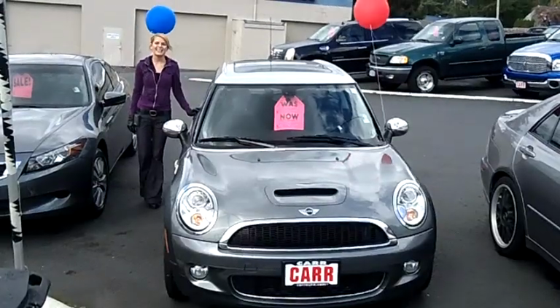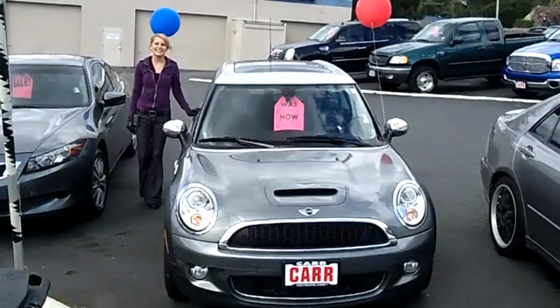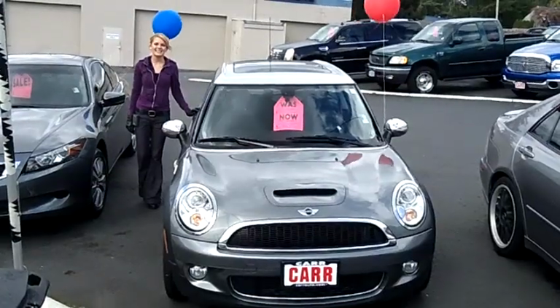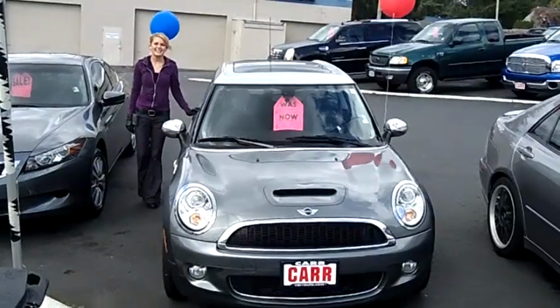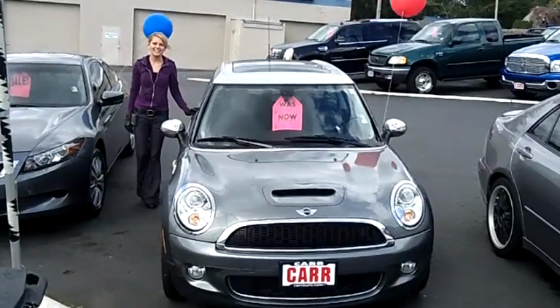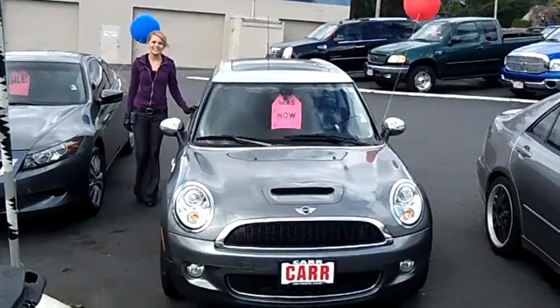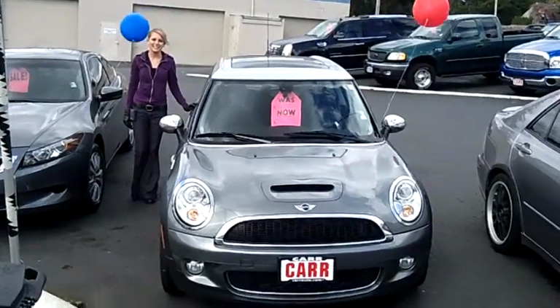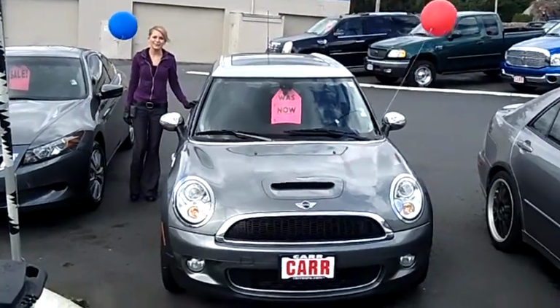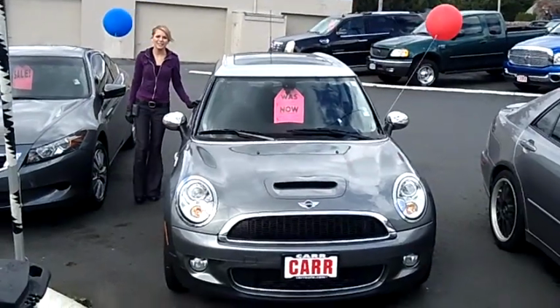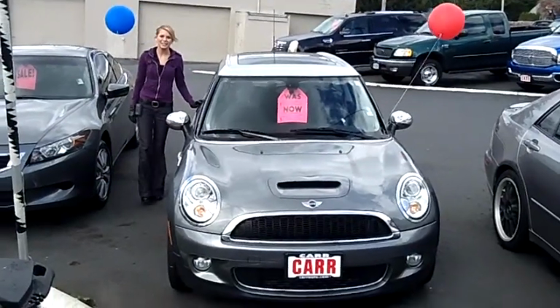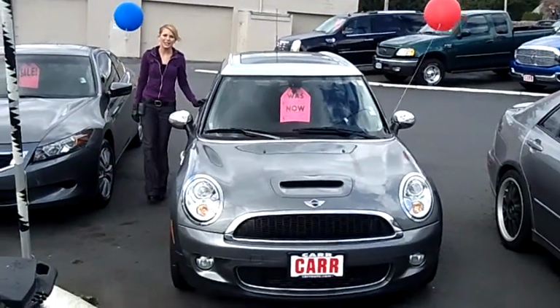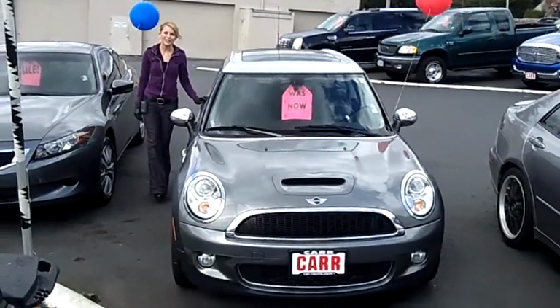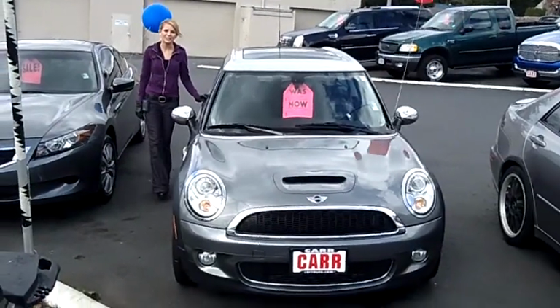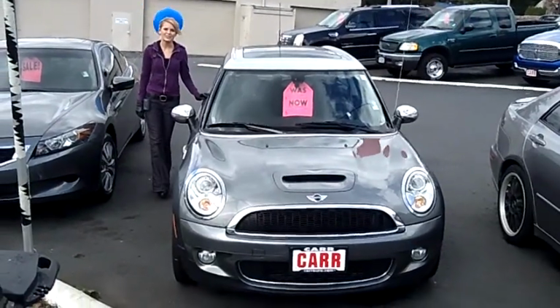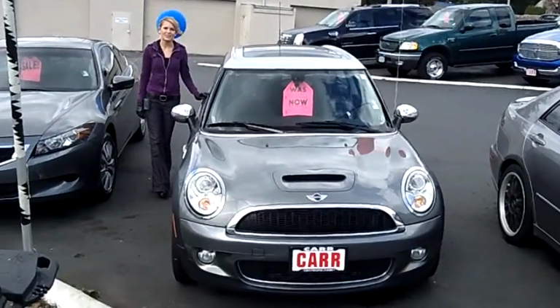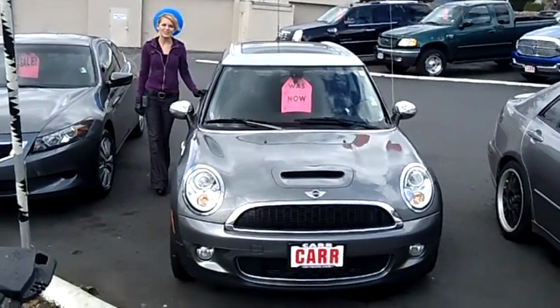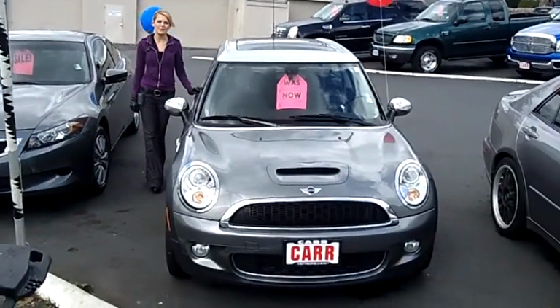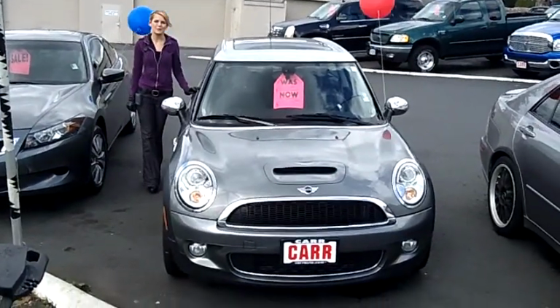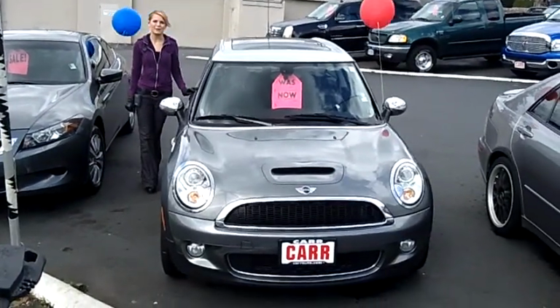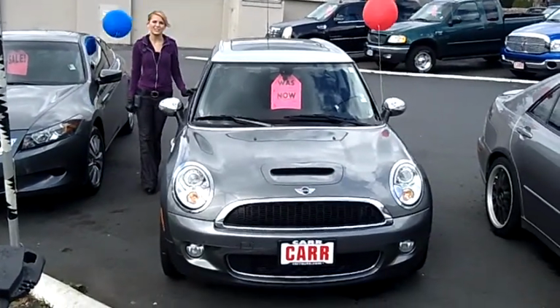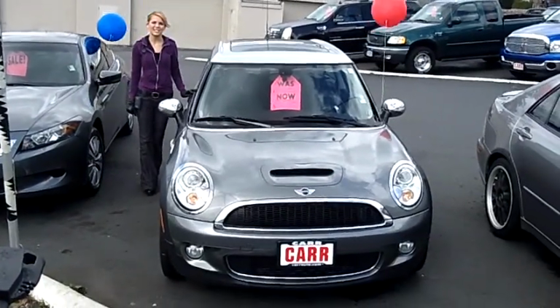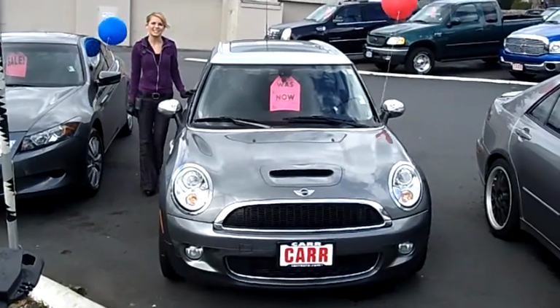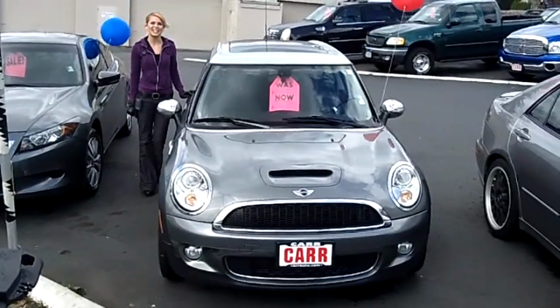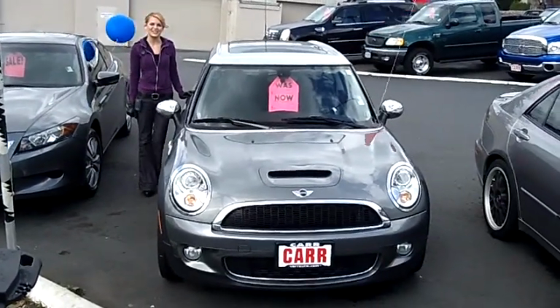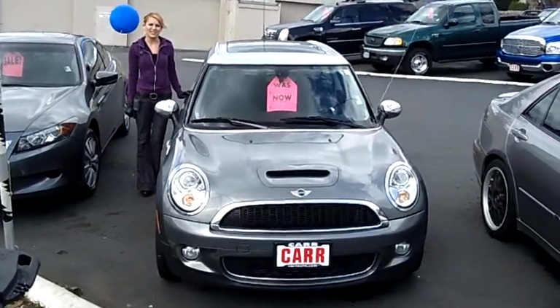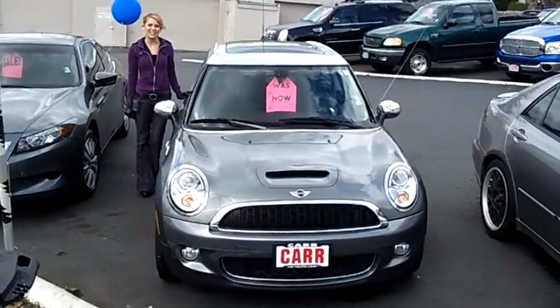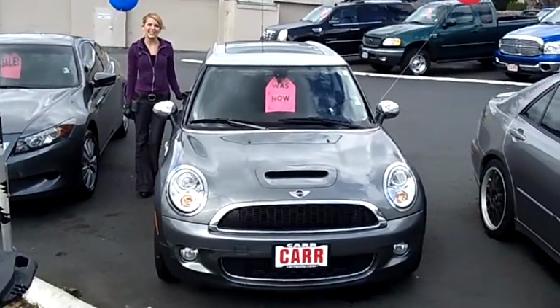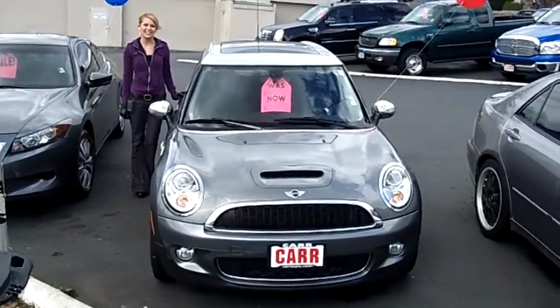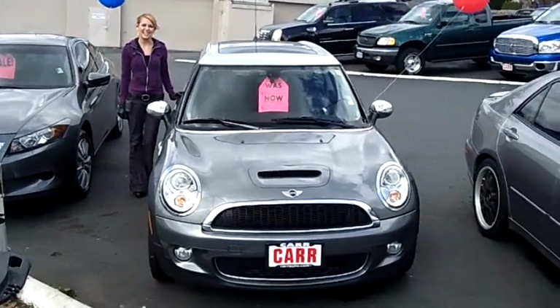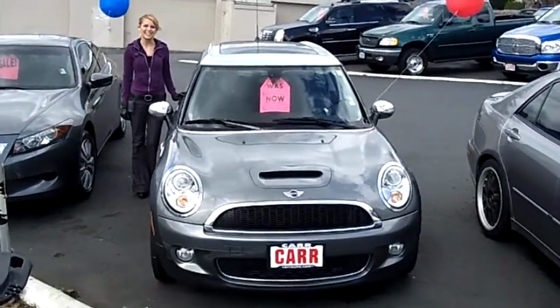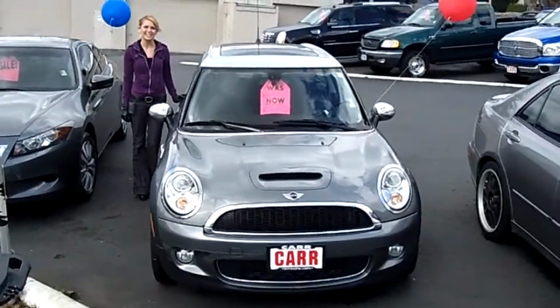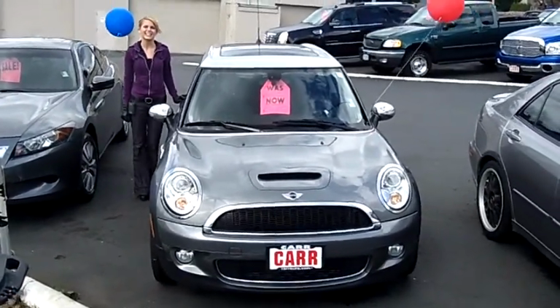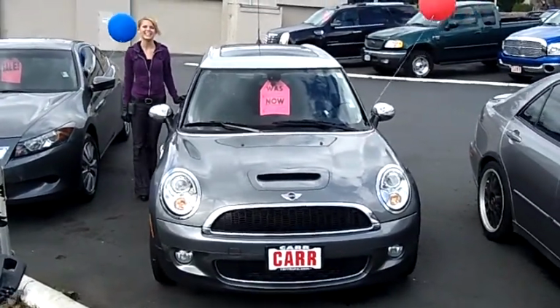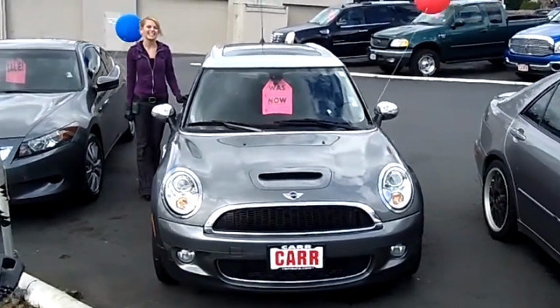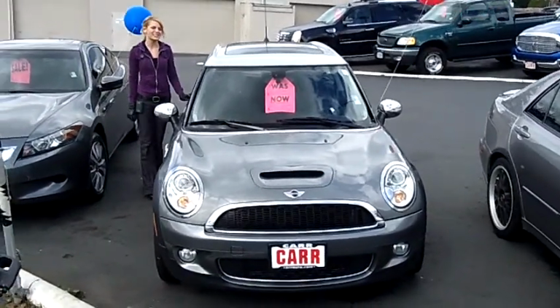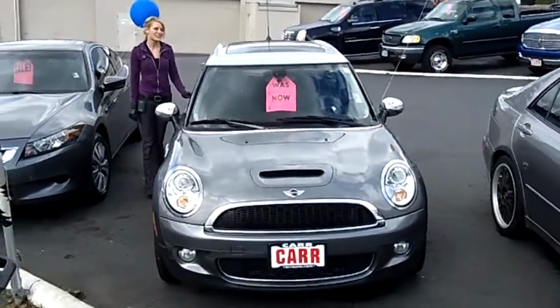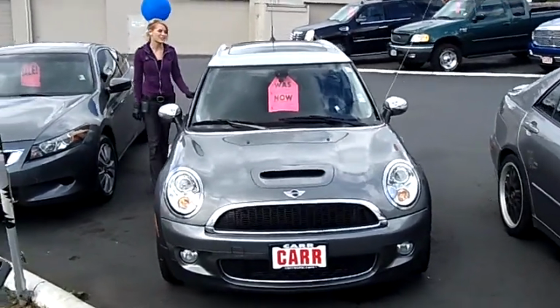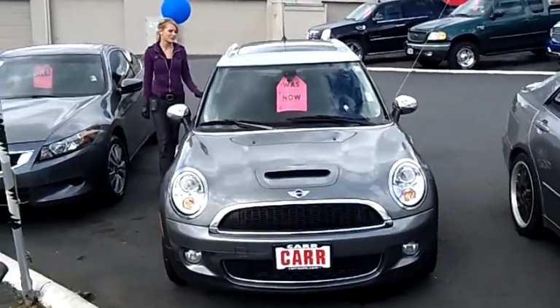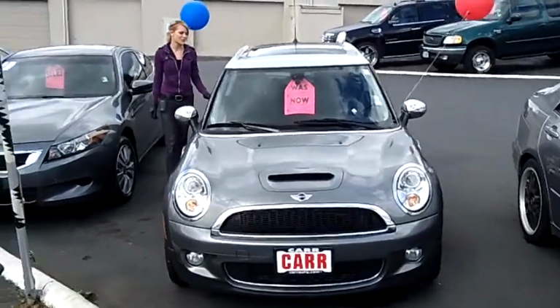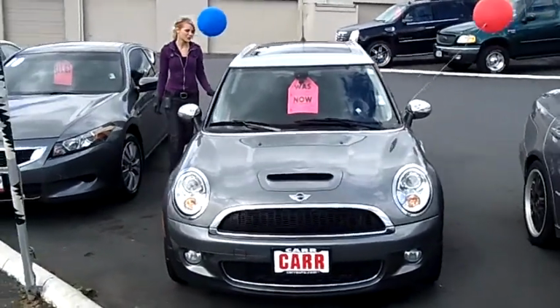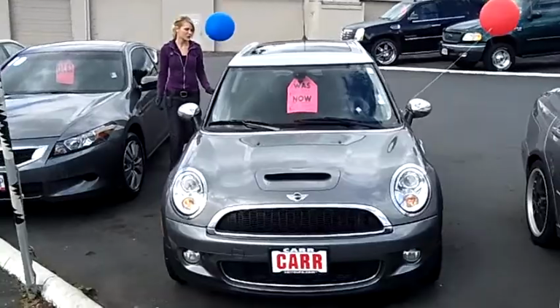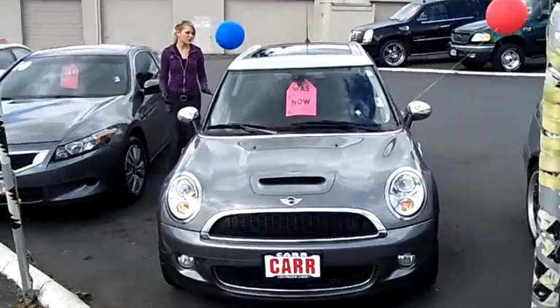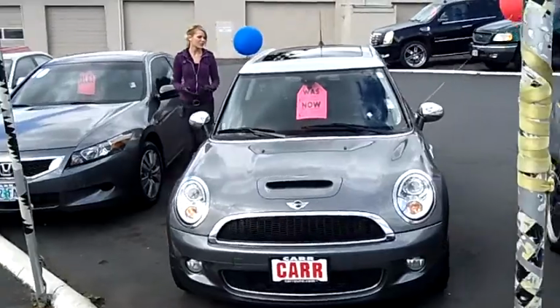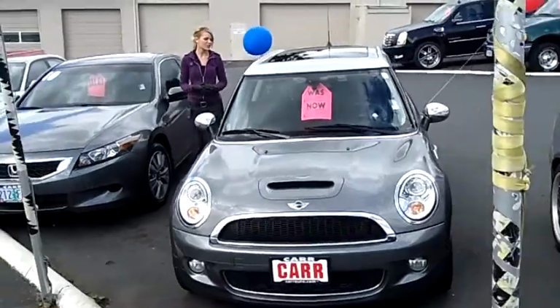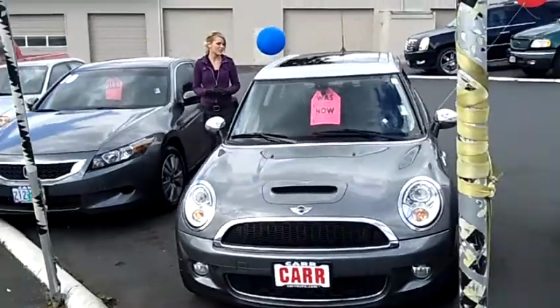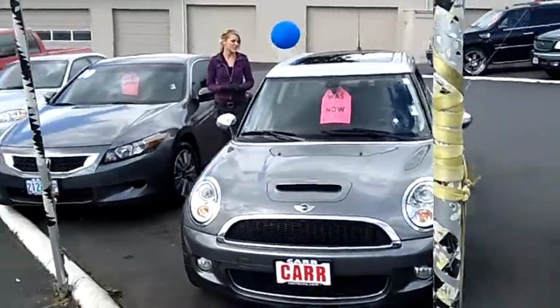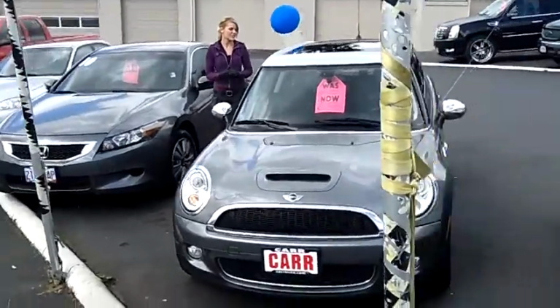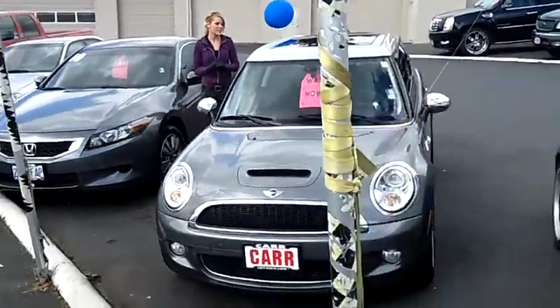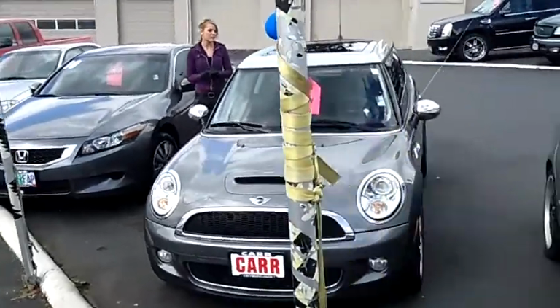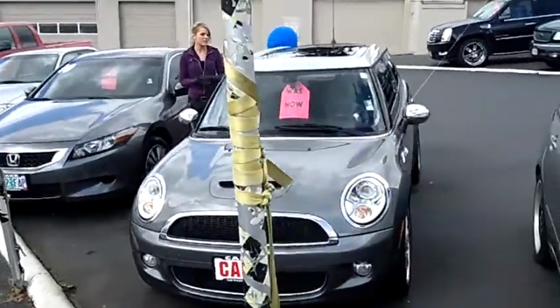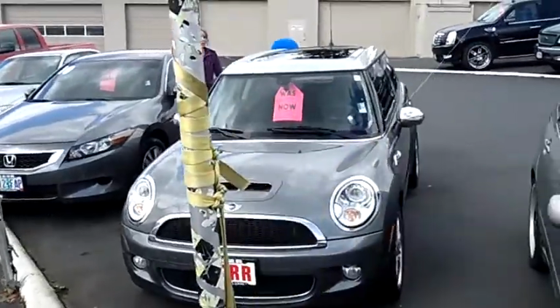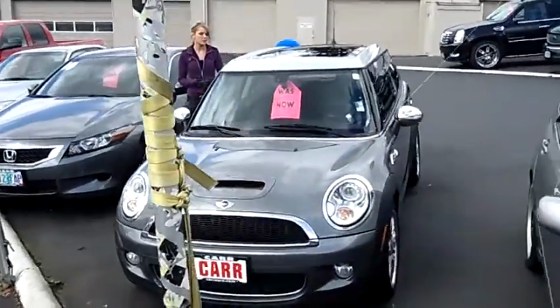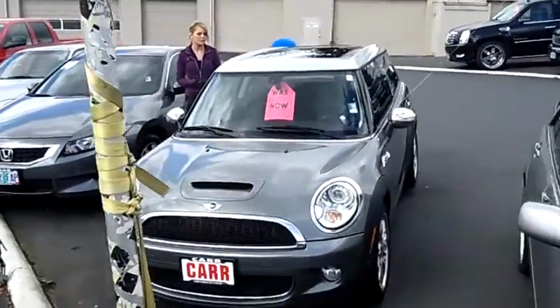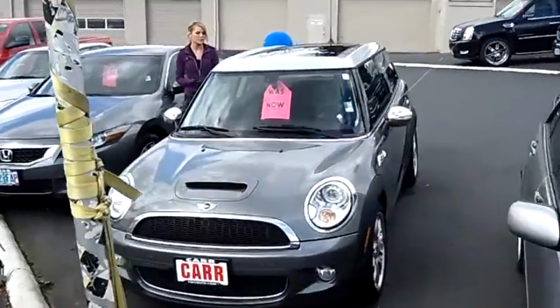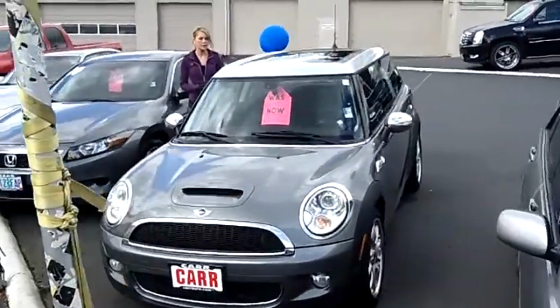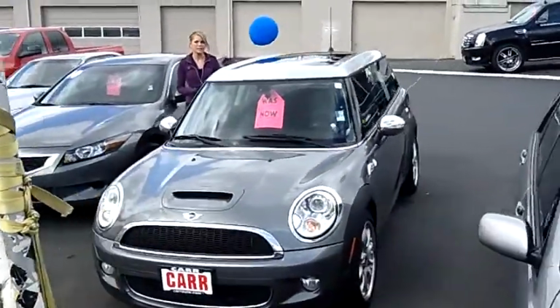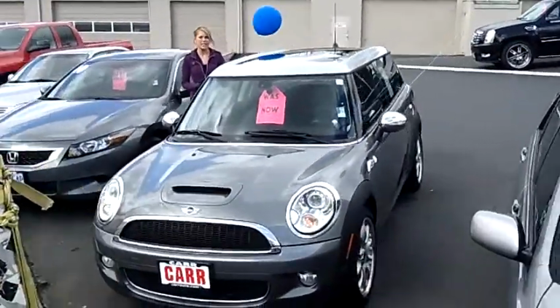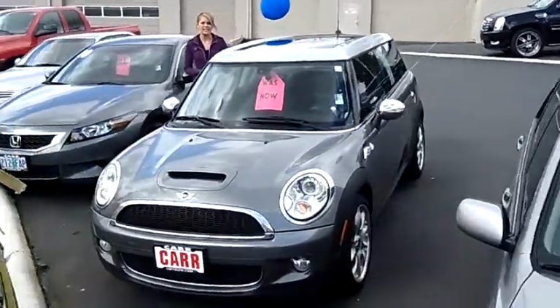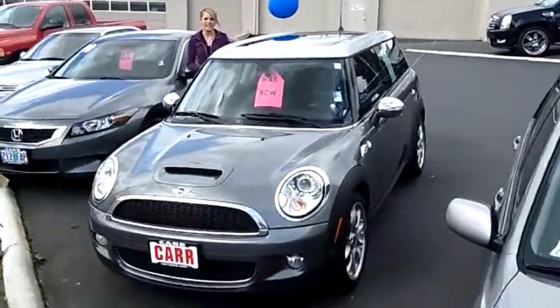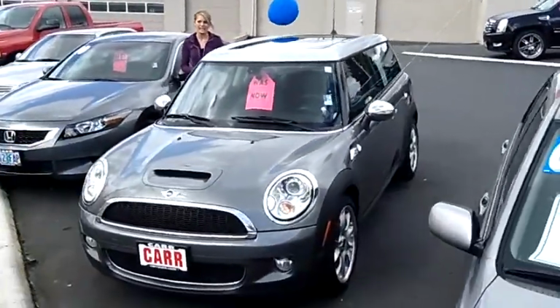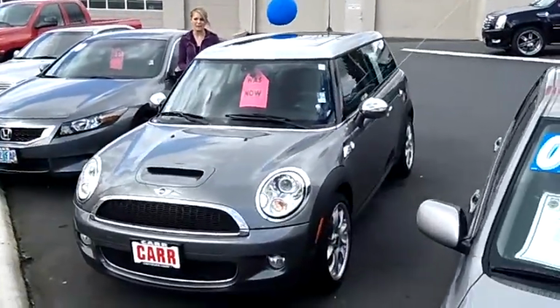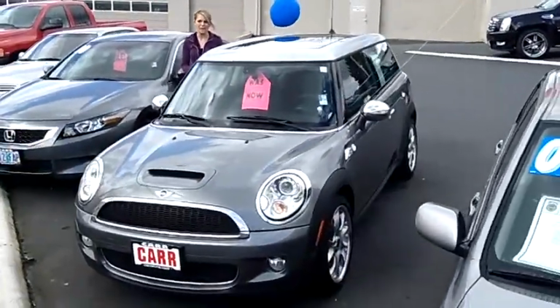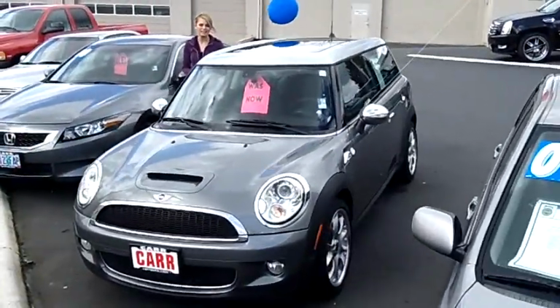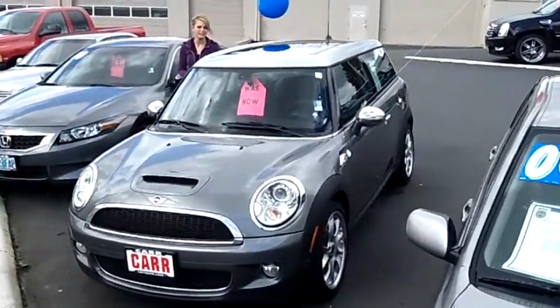Hi, this is Lacey. I'm here at Car Used Cars in Beaverton. Thanks for clicking on that link. This is your virtual tour of the 2008 Mini Cooper Clubman S Hatchback.